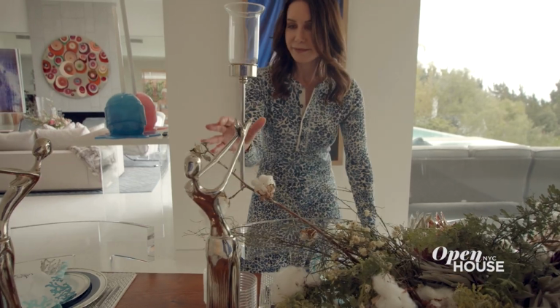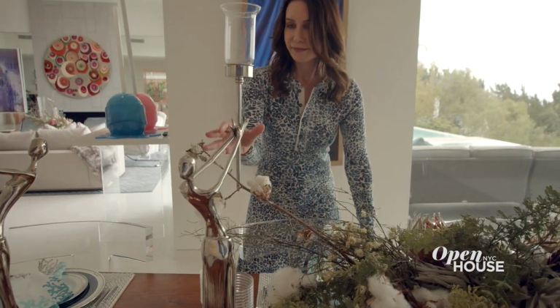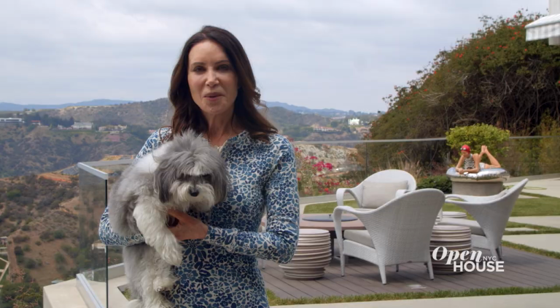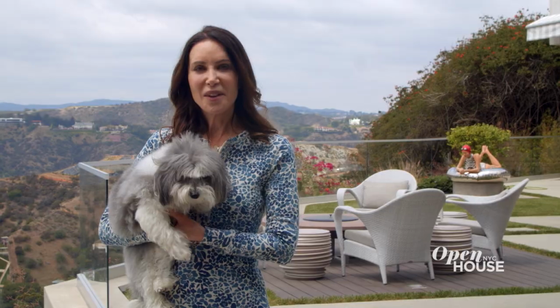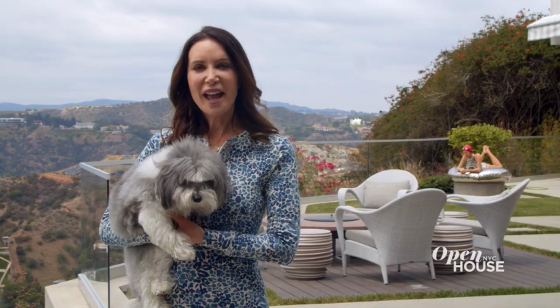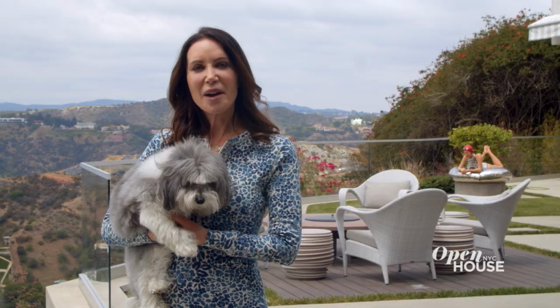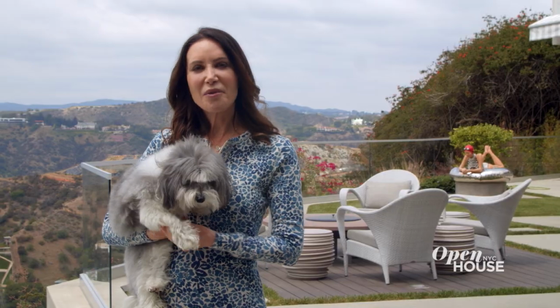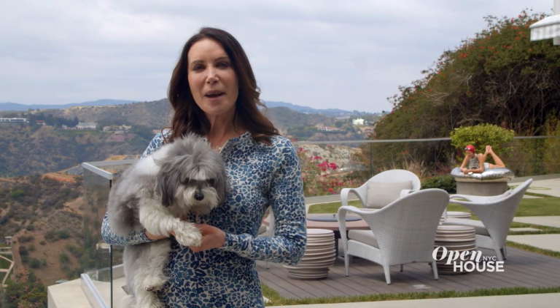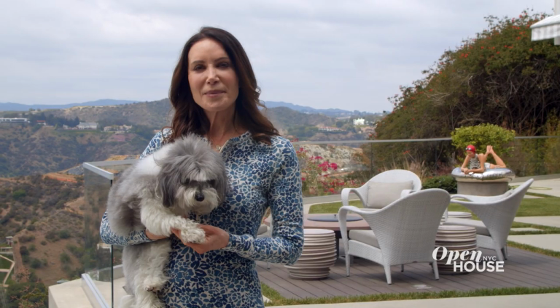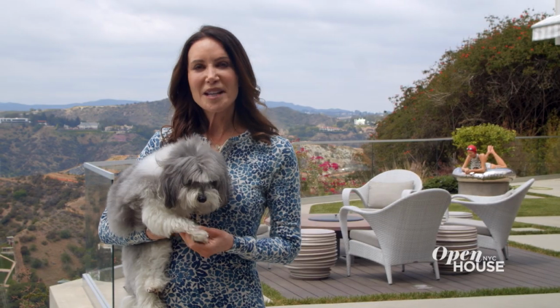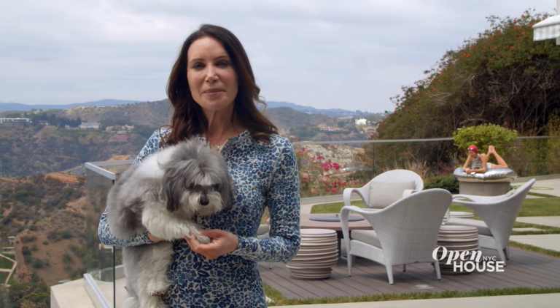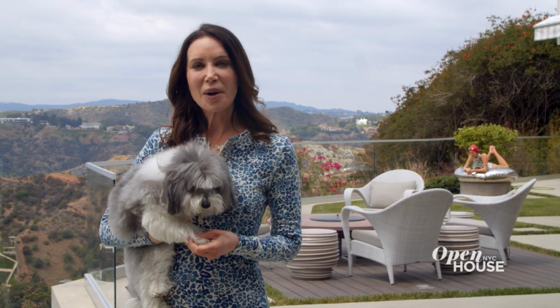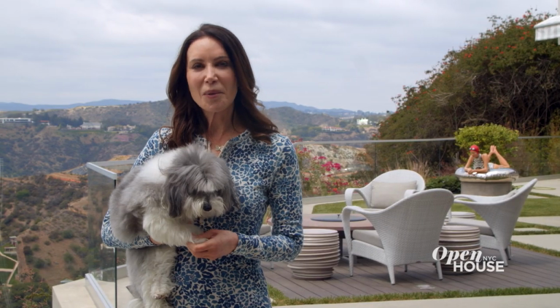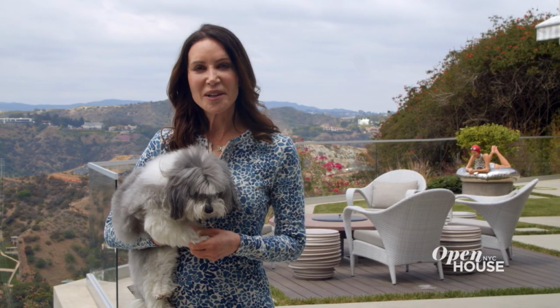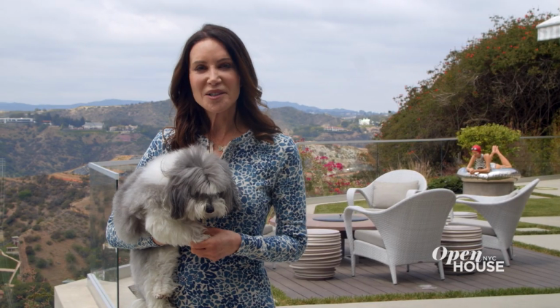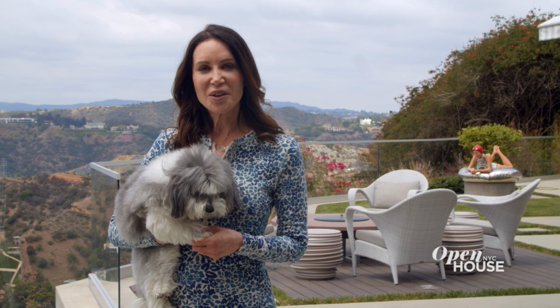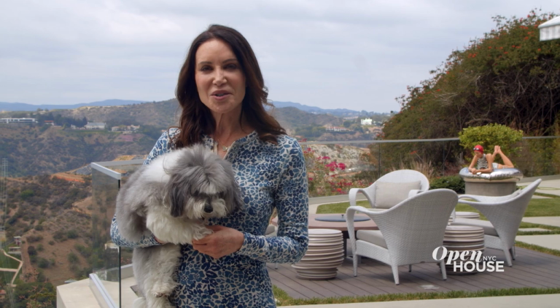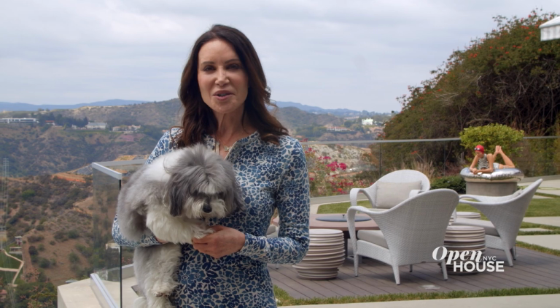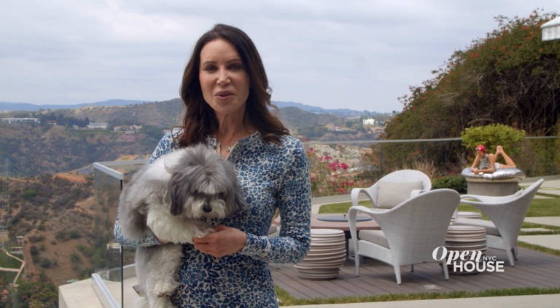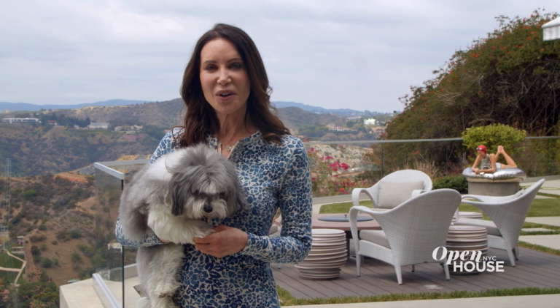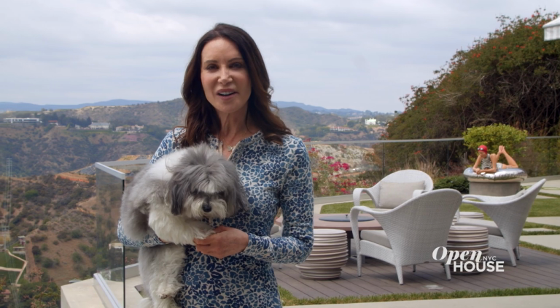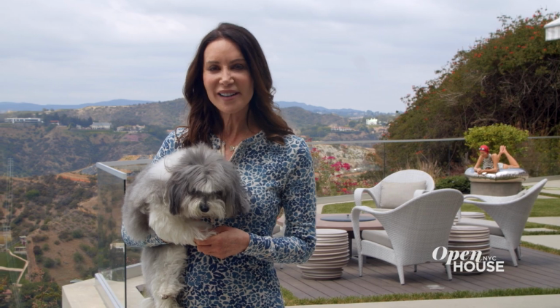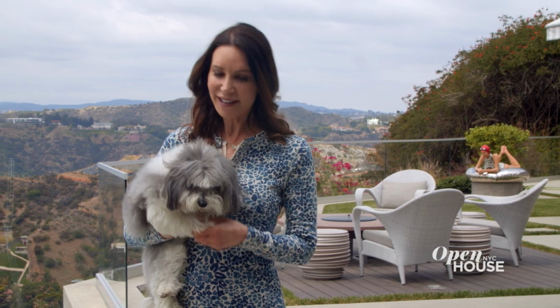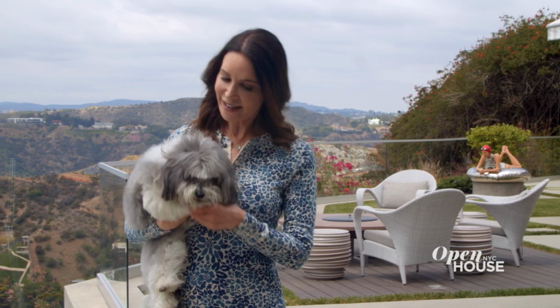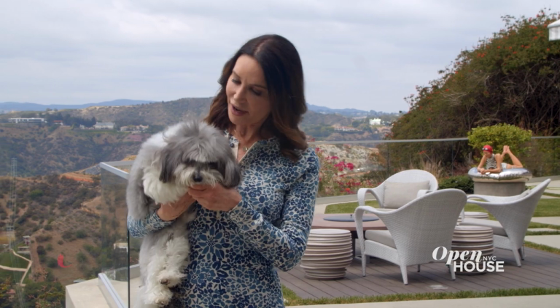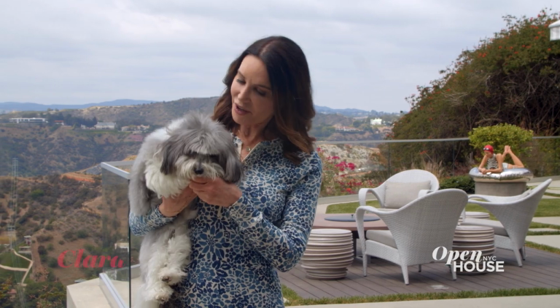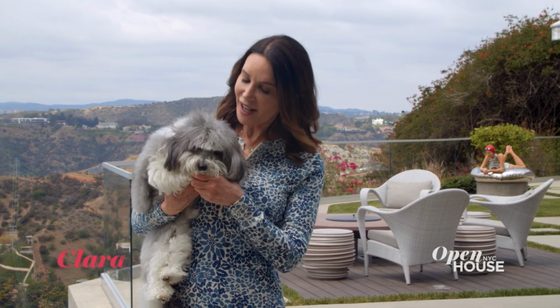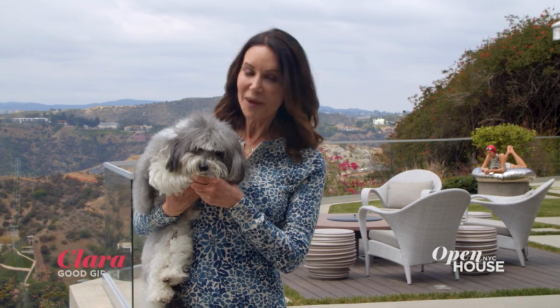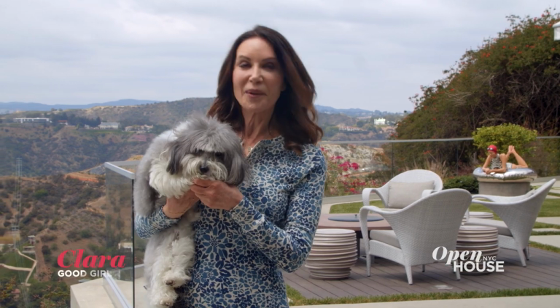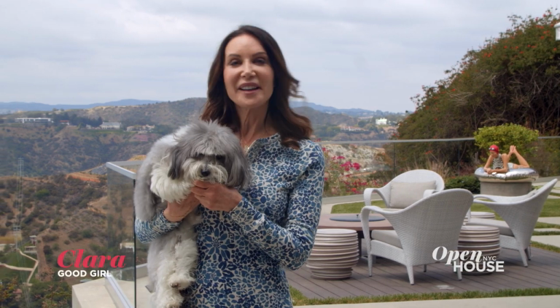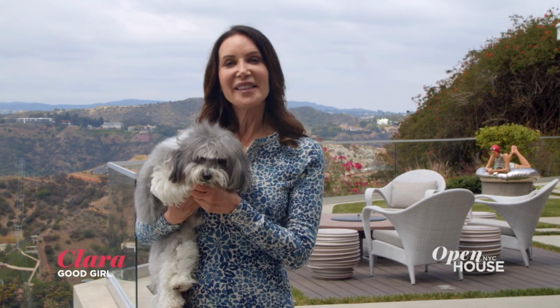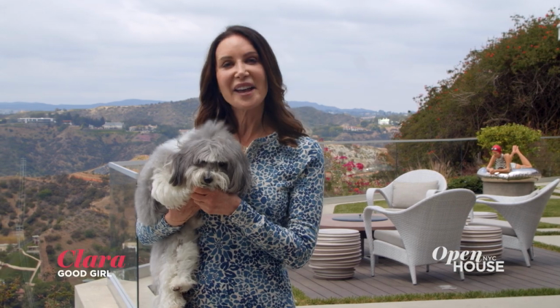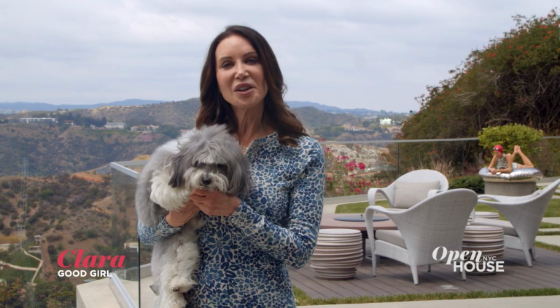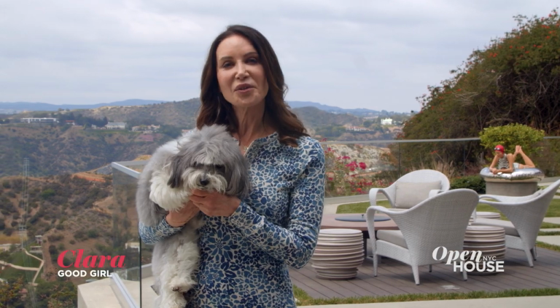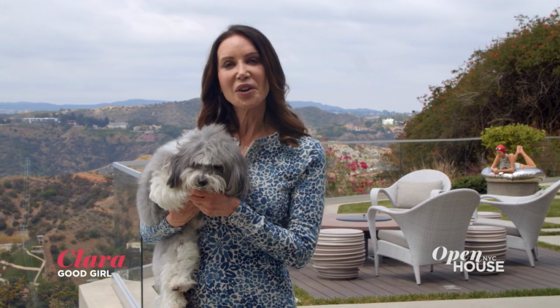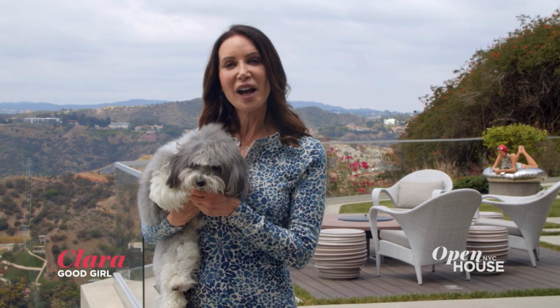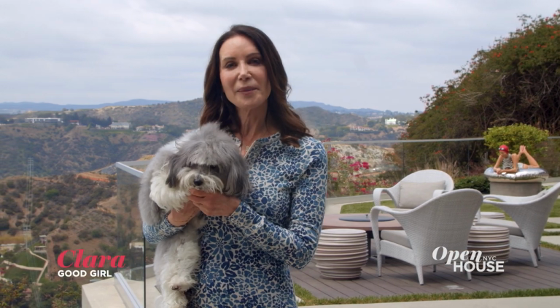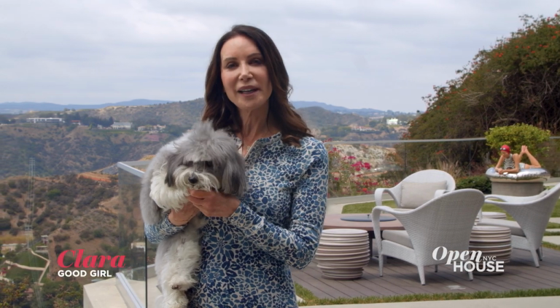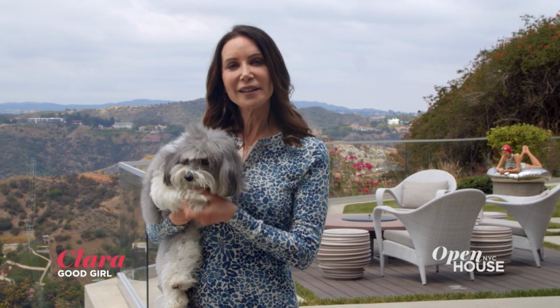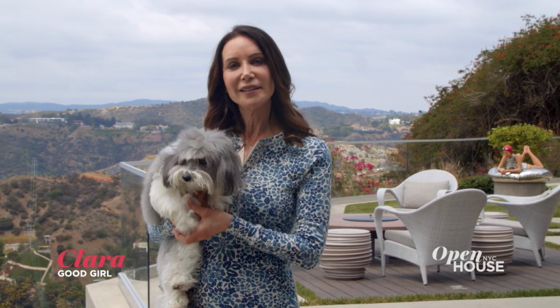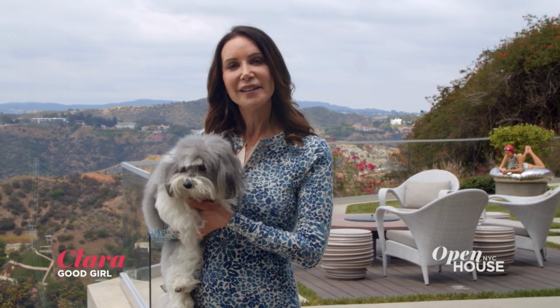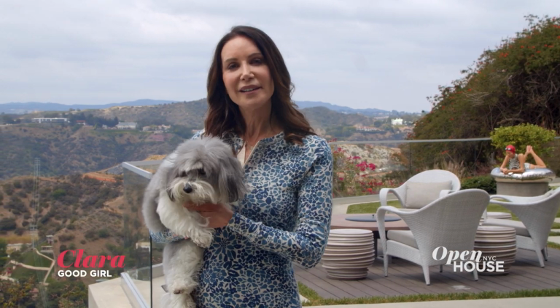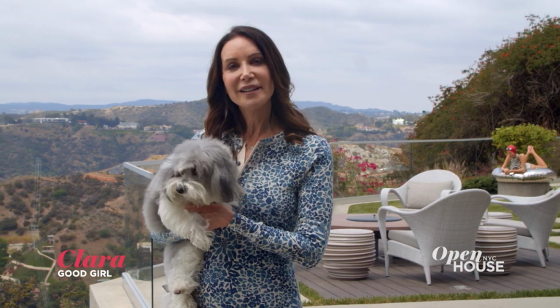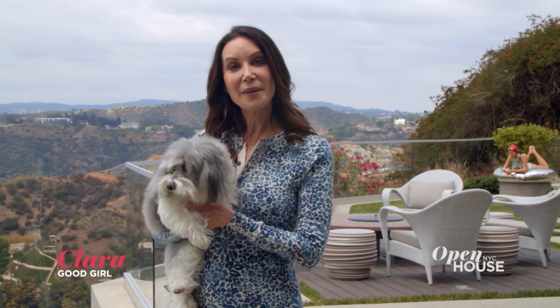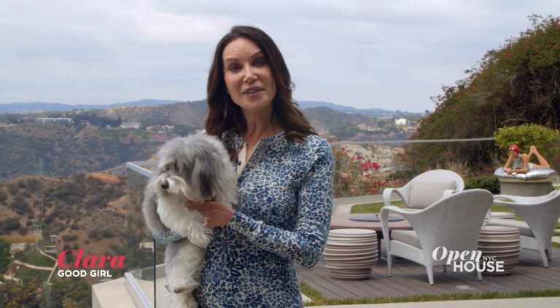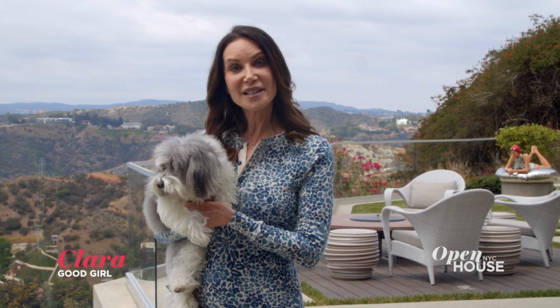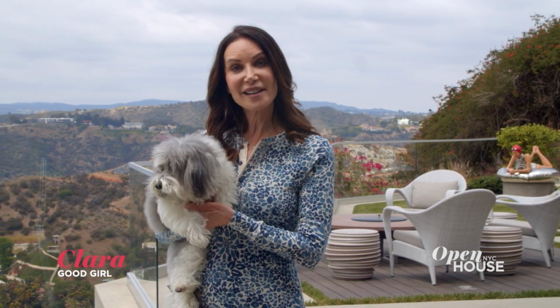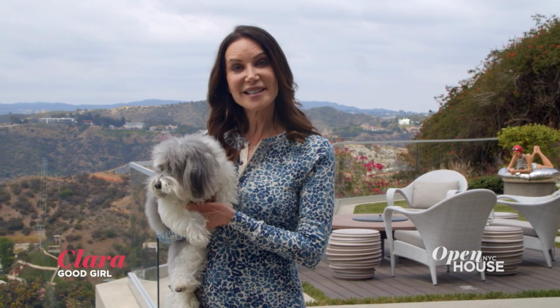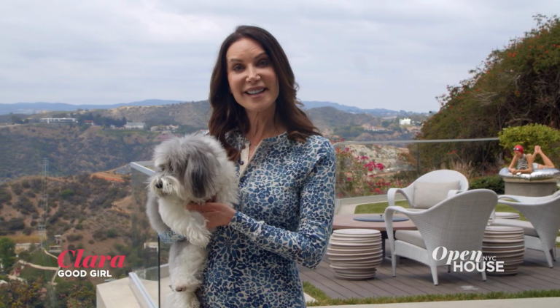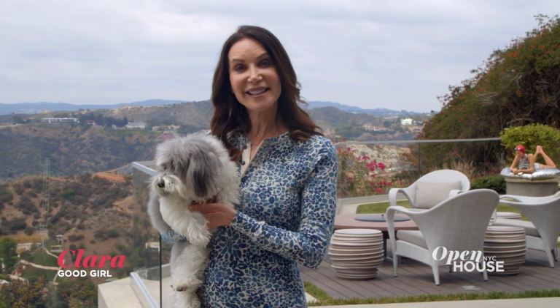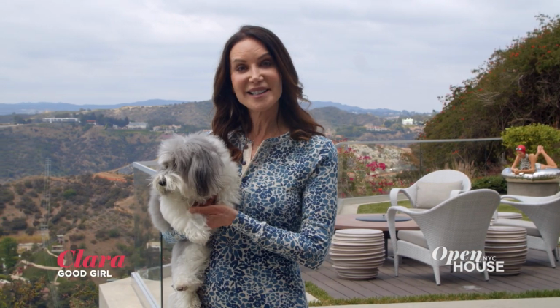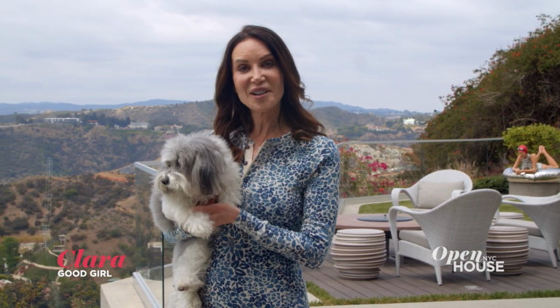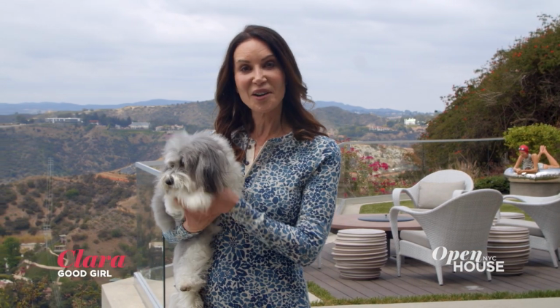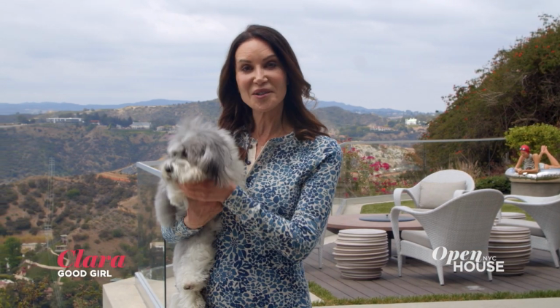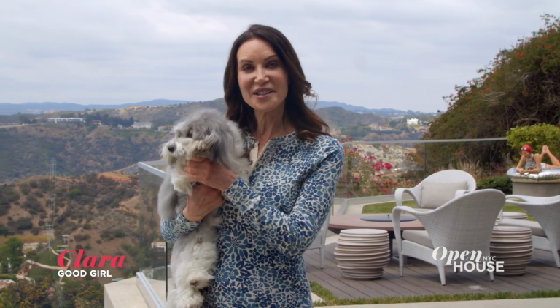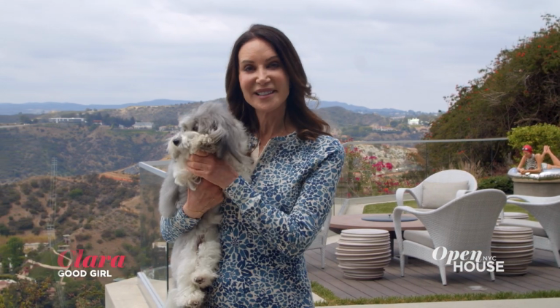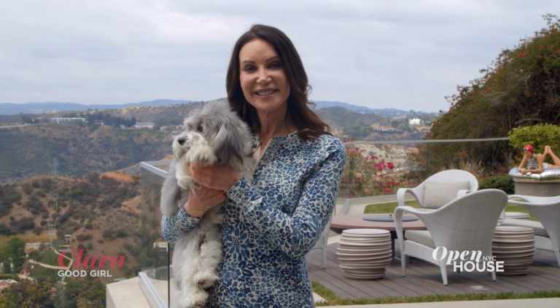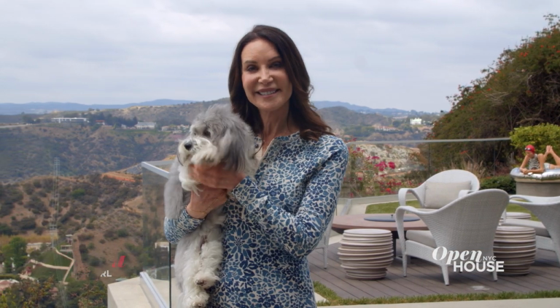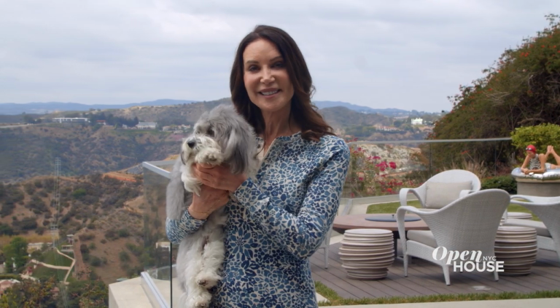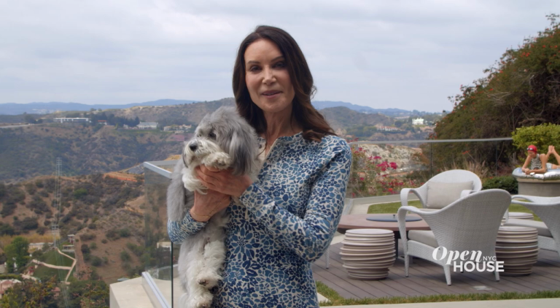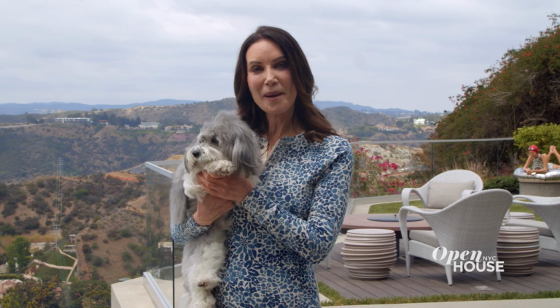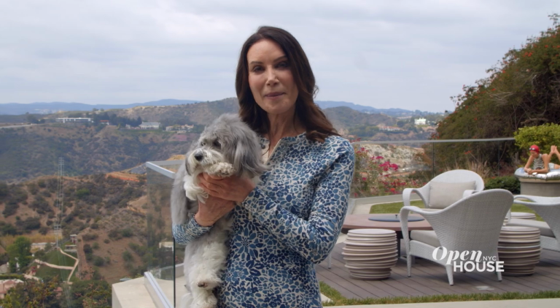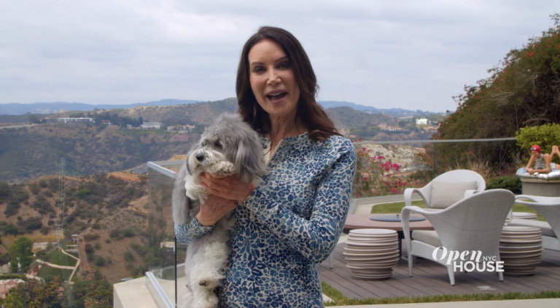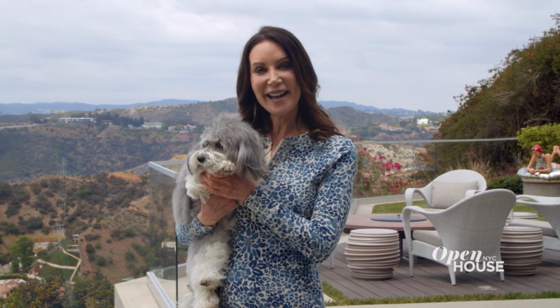Well, that wraps up our West Coast tour. Clara and I want to thank you for coming. Come visit us on the East Coast. Bye-bye.